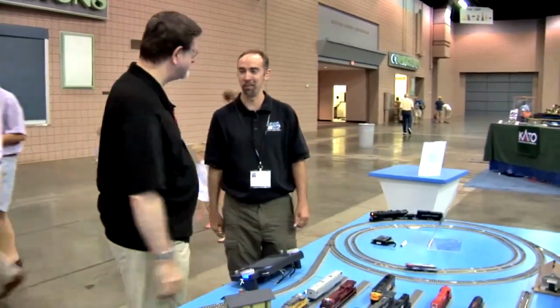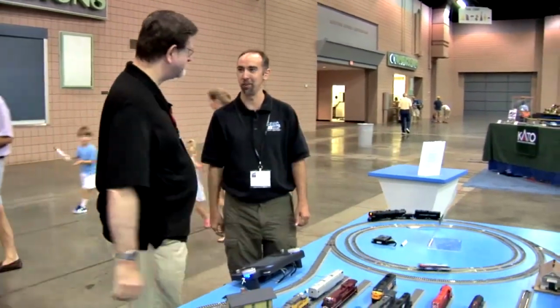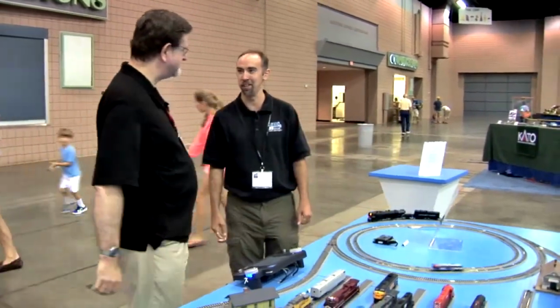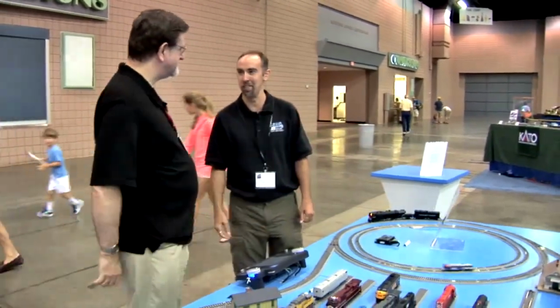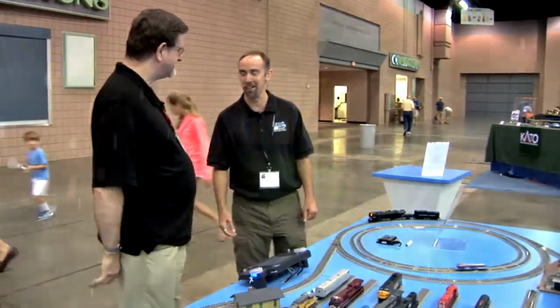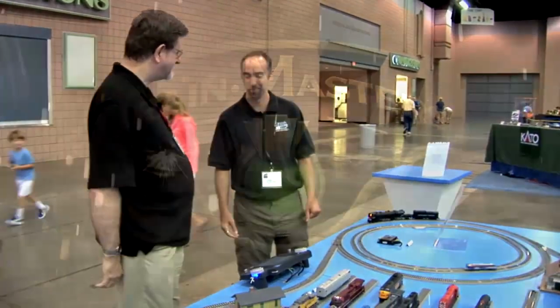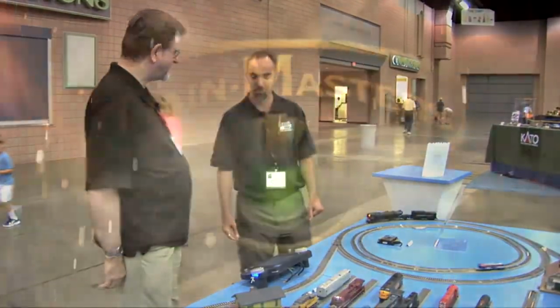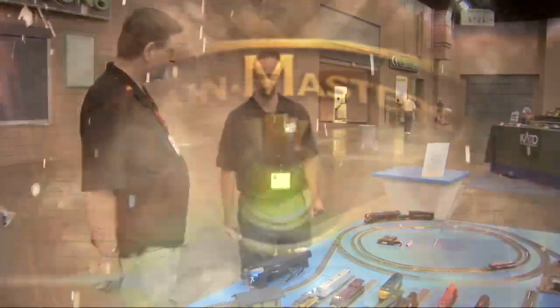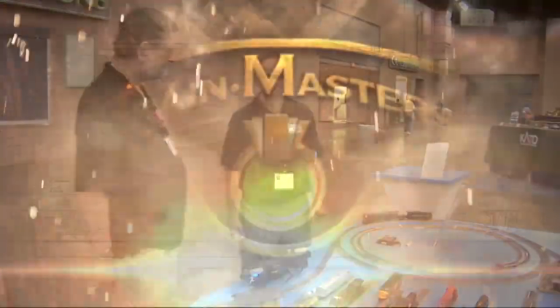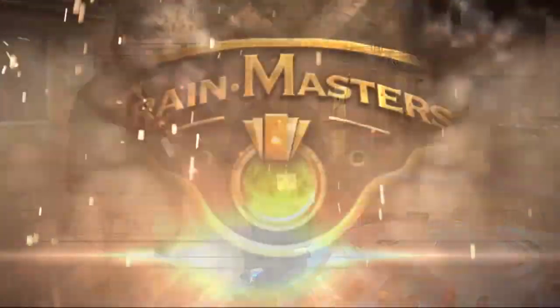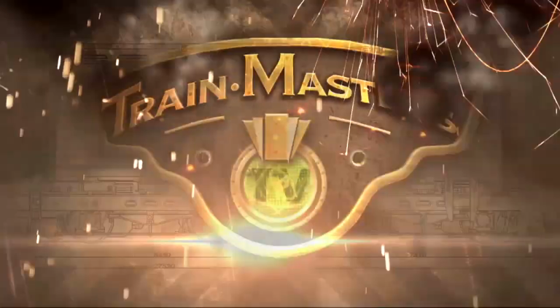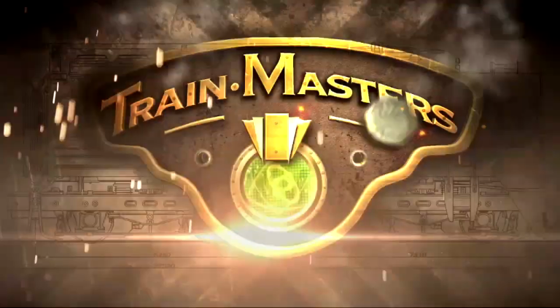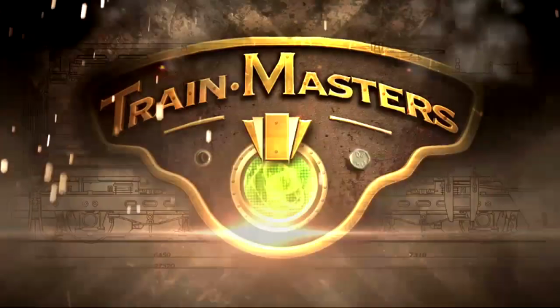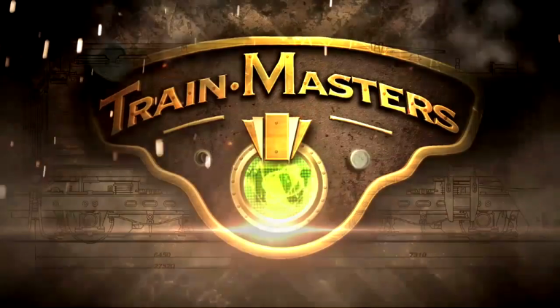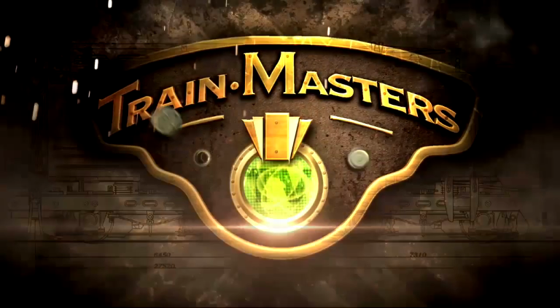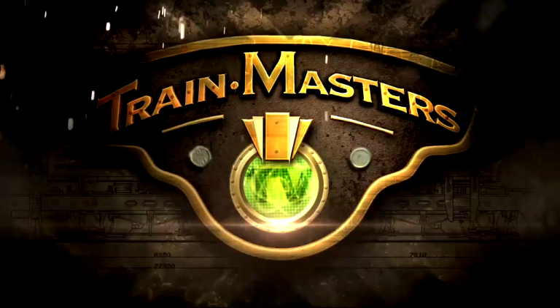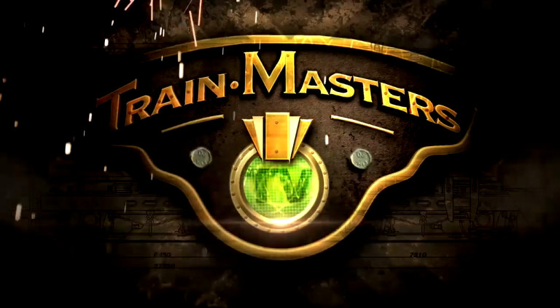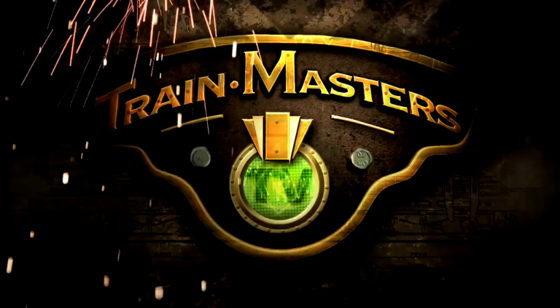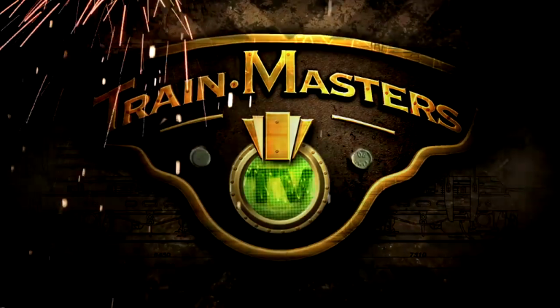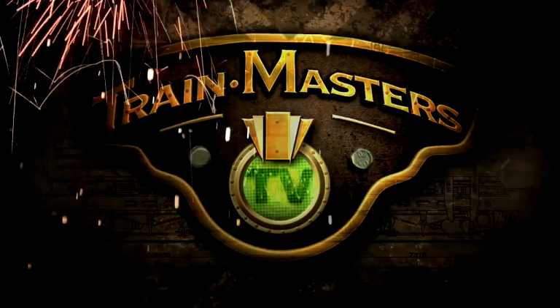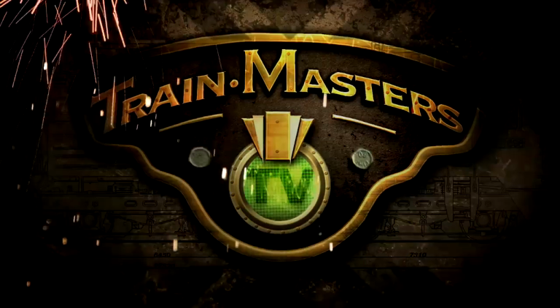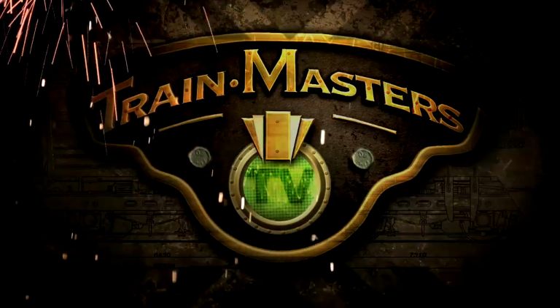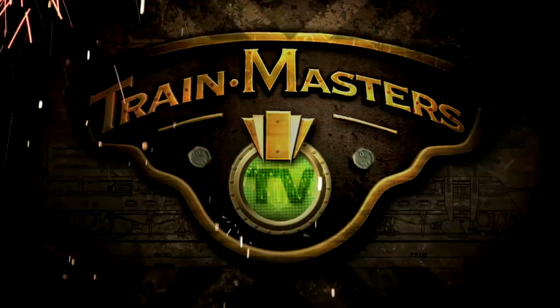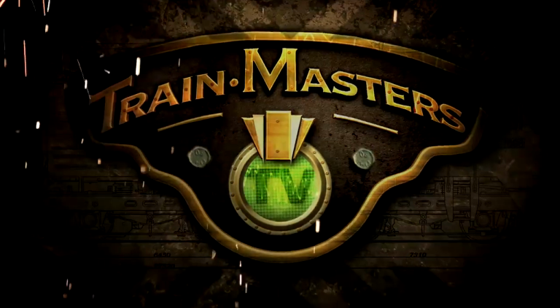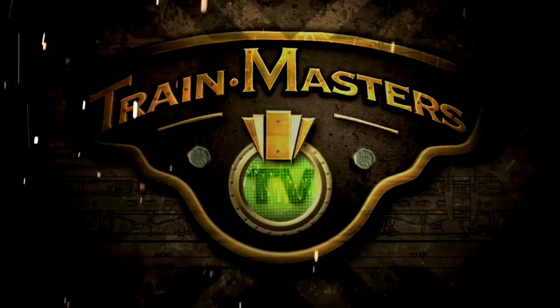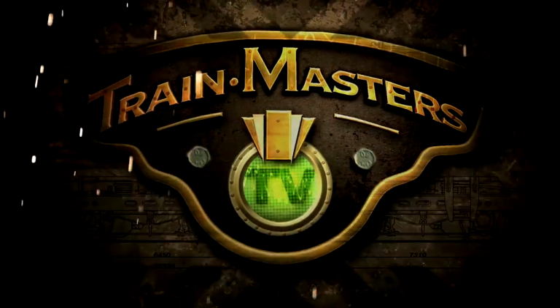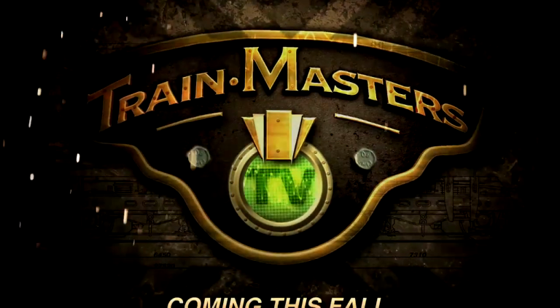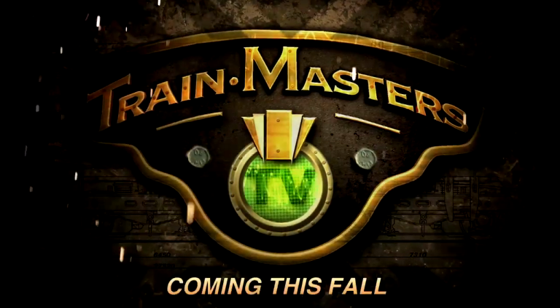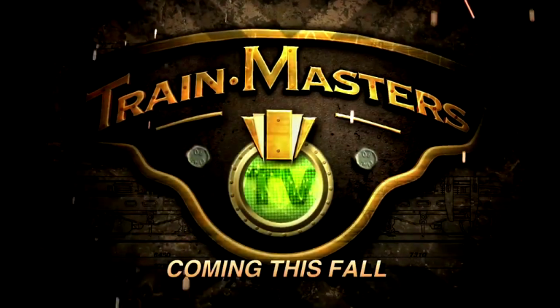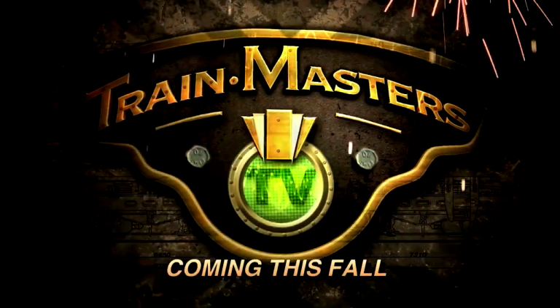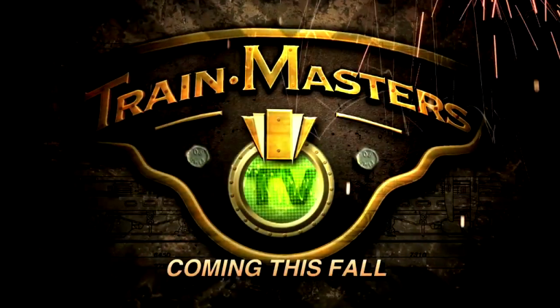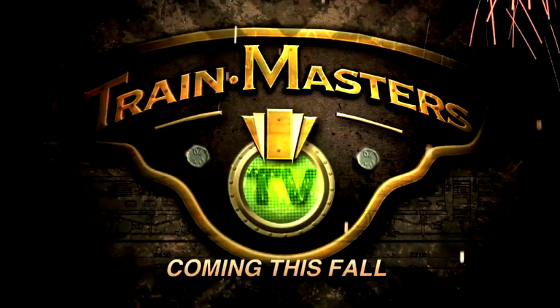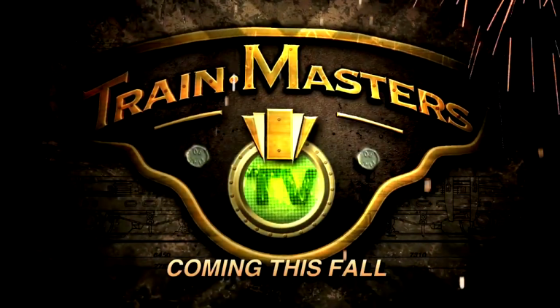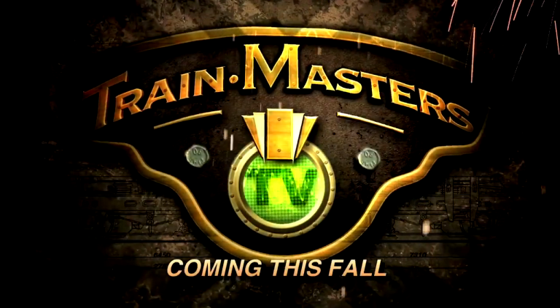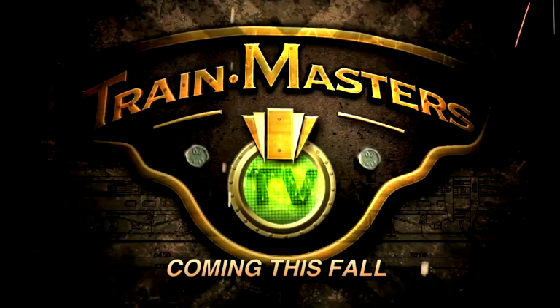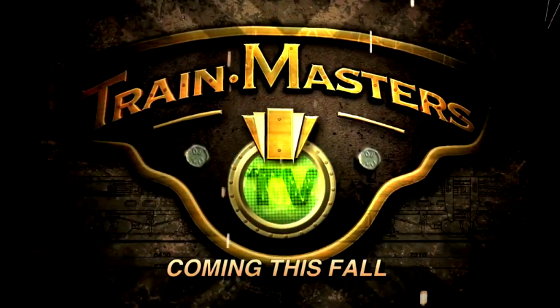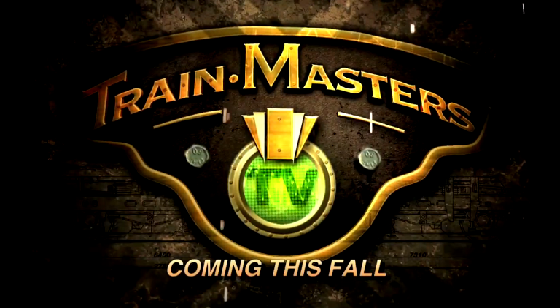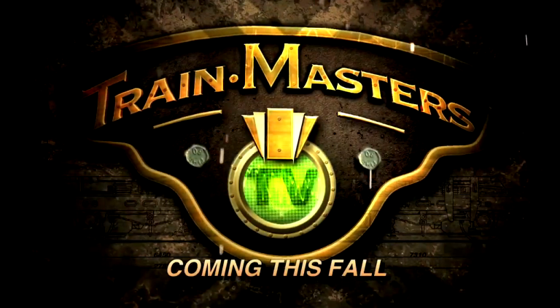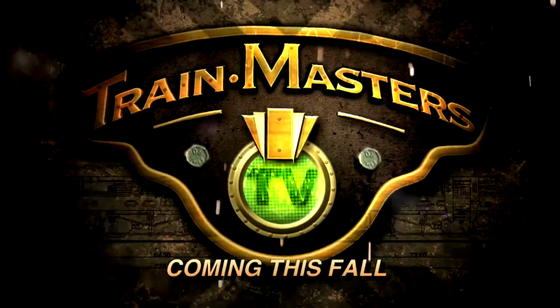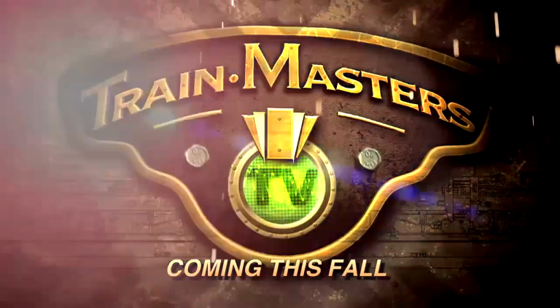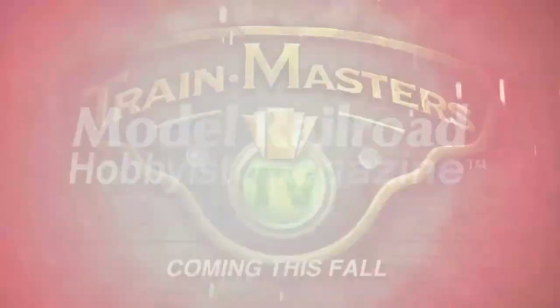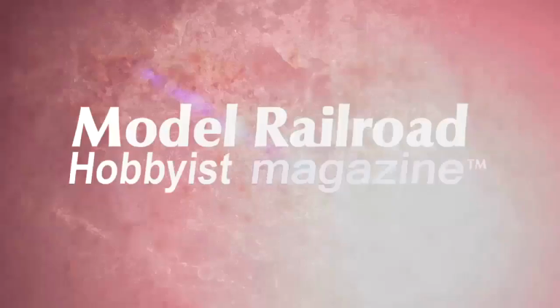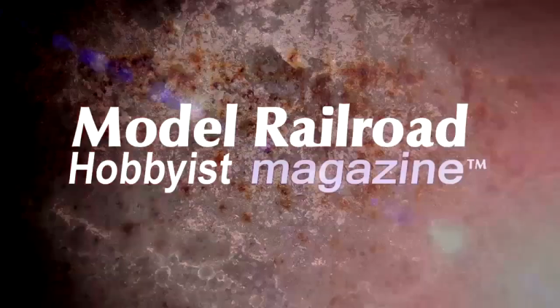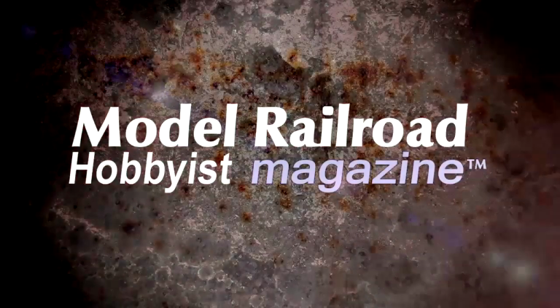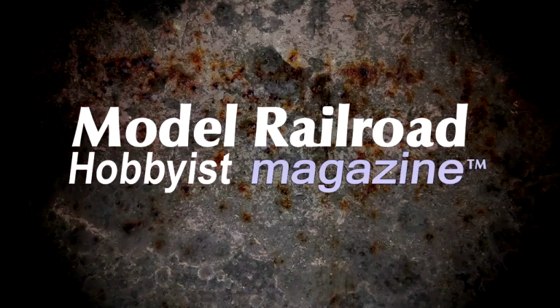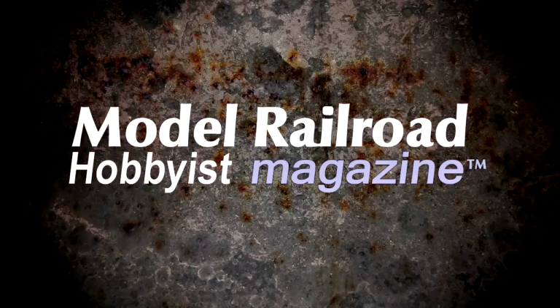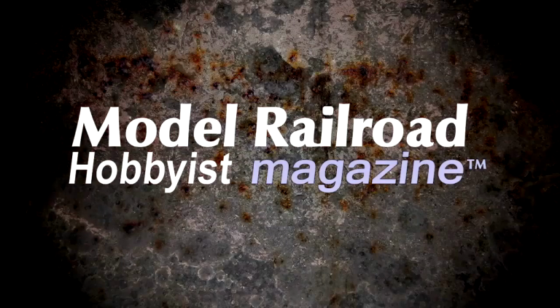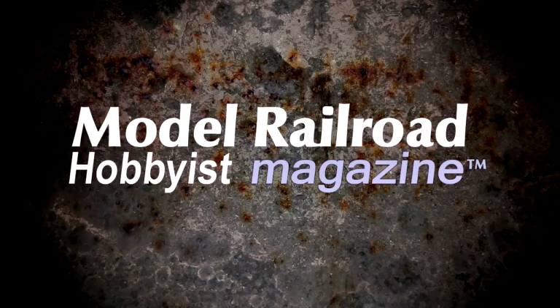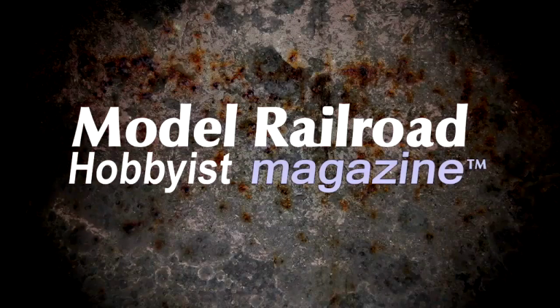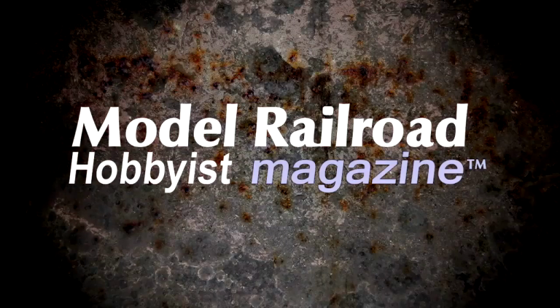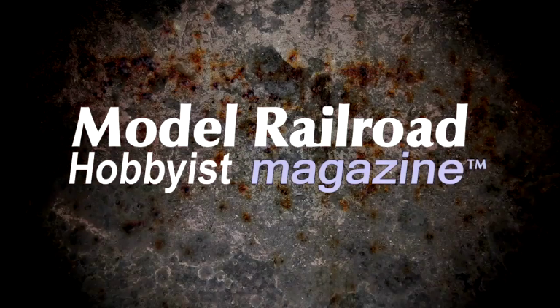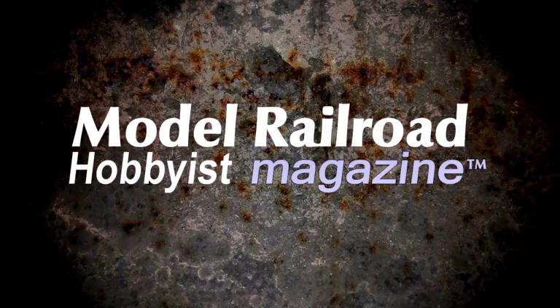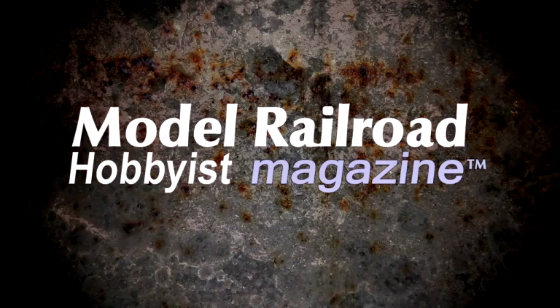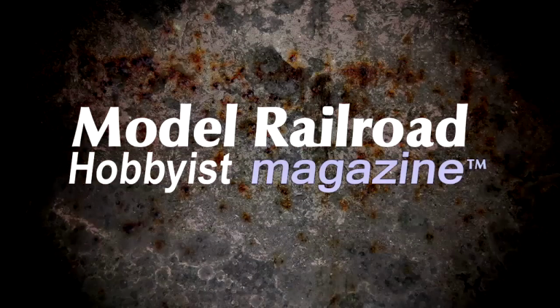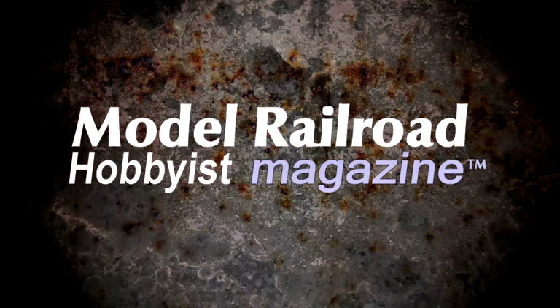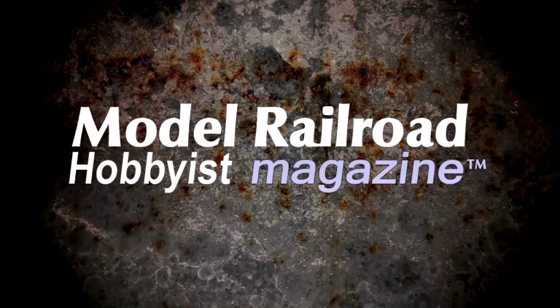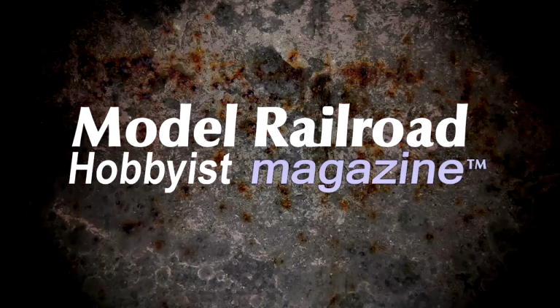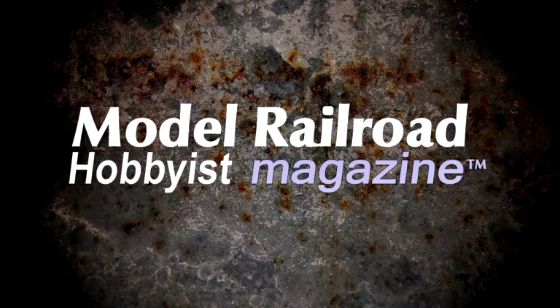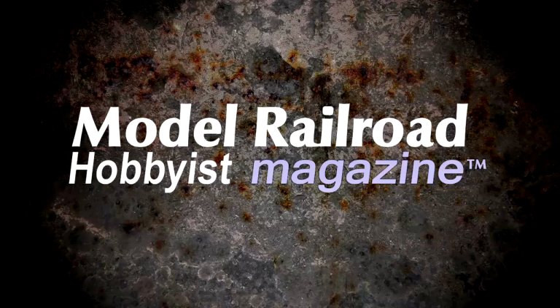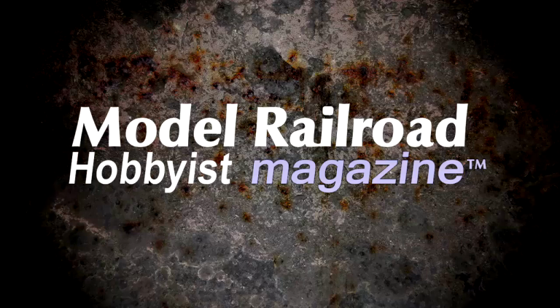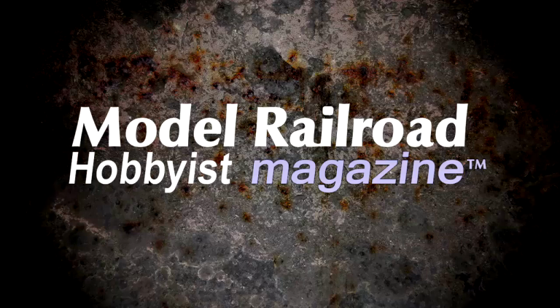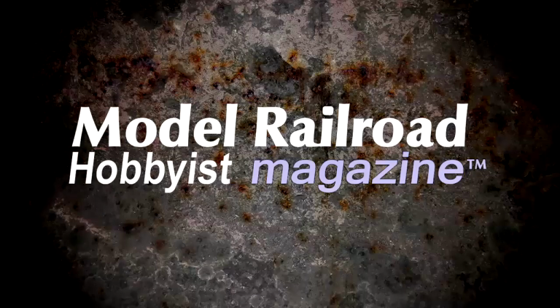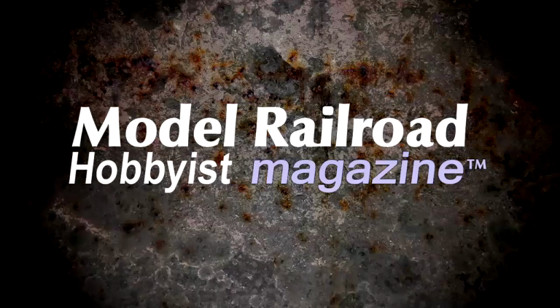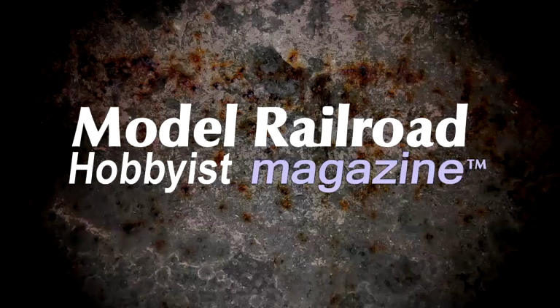Have a great day. Trainmasters TV, coming this fall, only from Model Railroad Hobbyist Magazine.